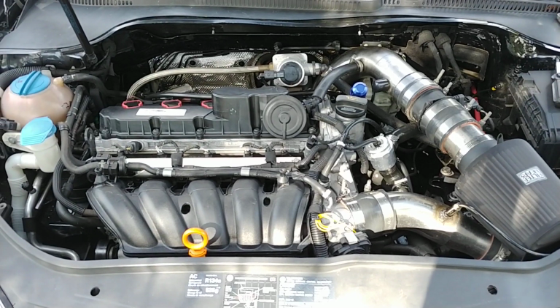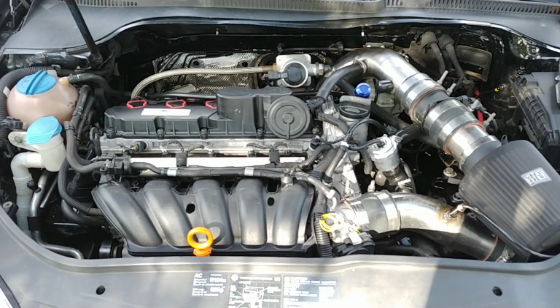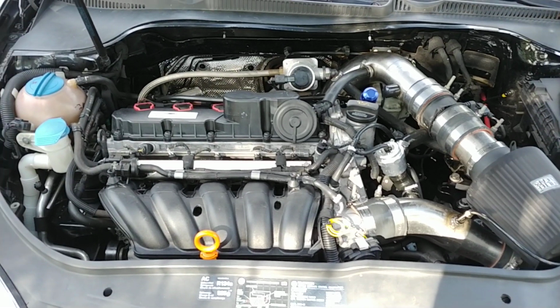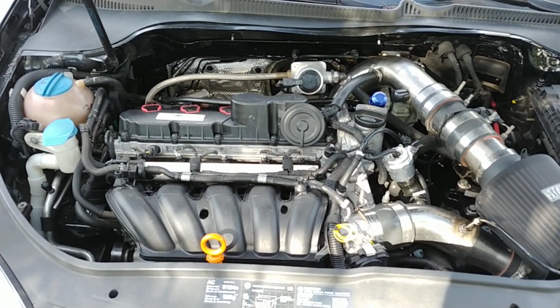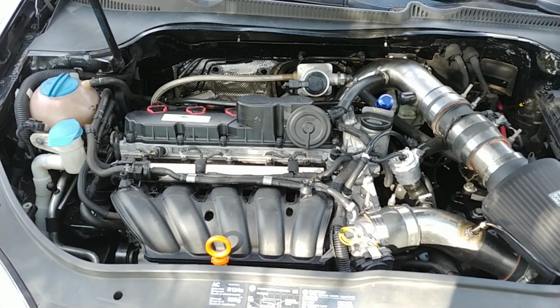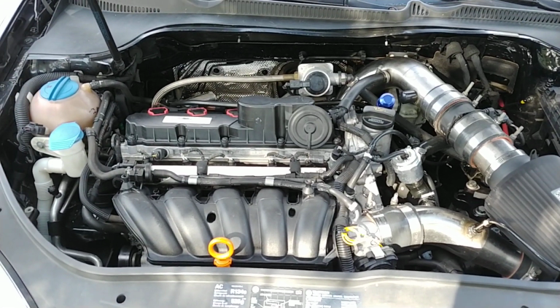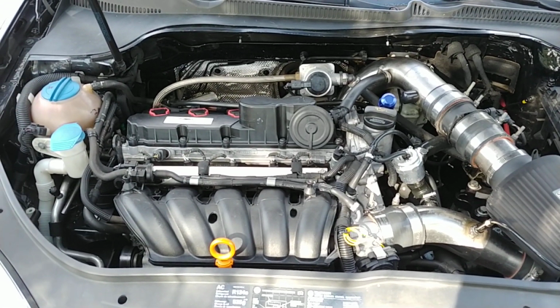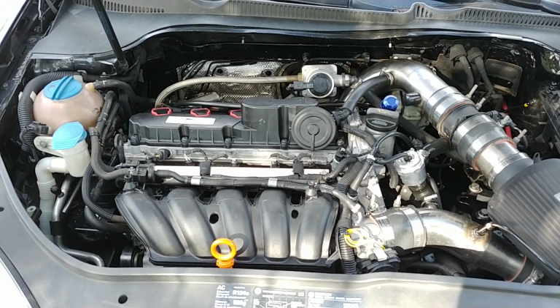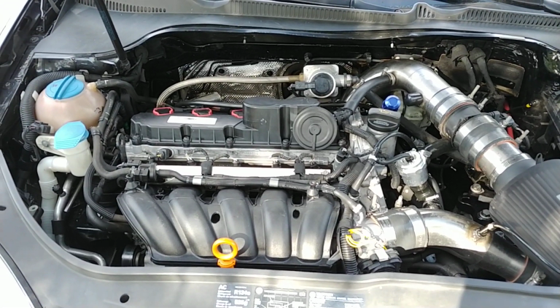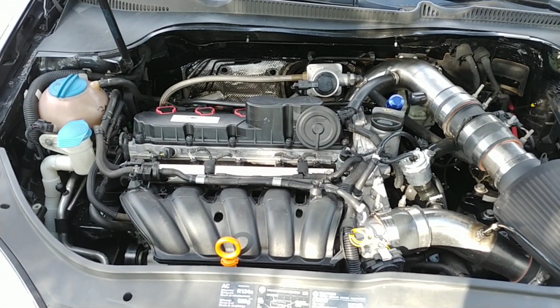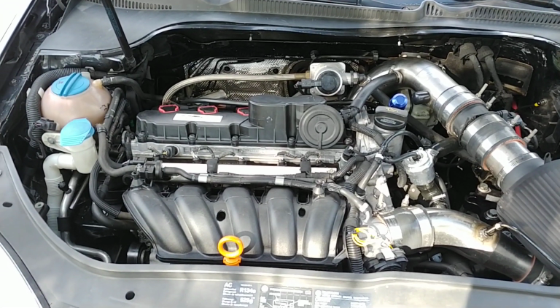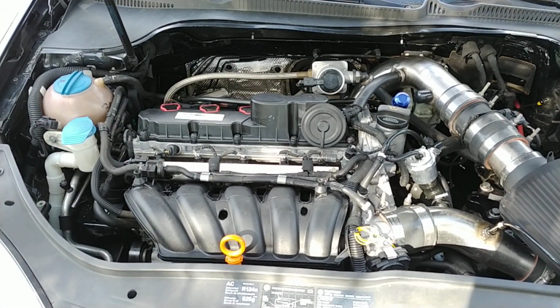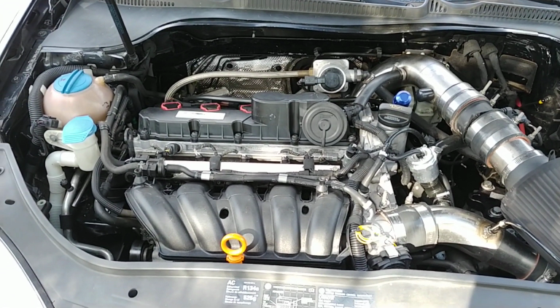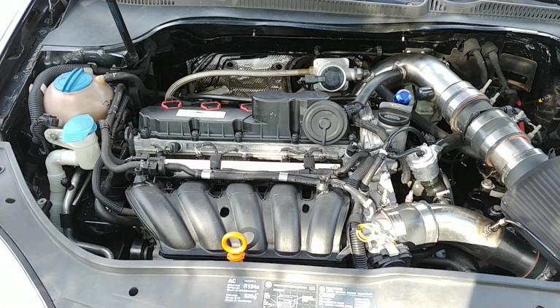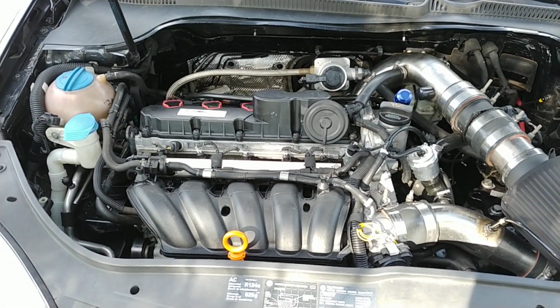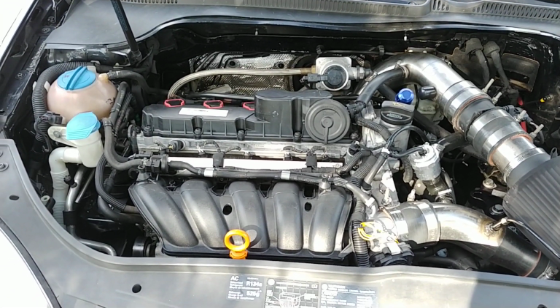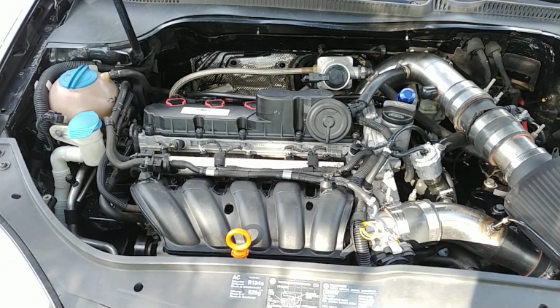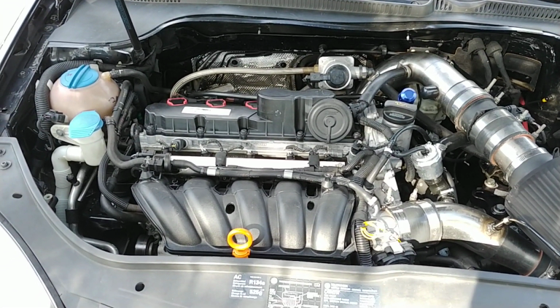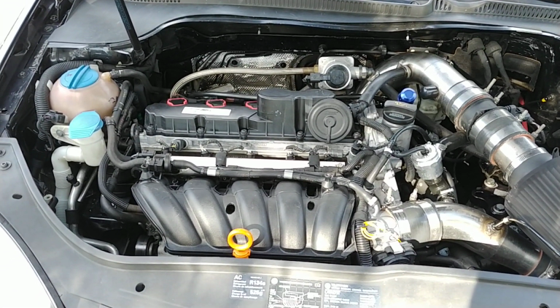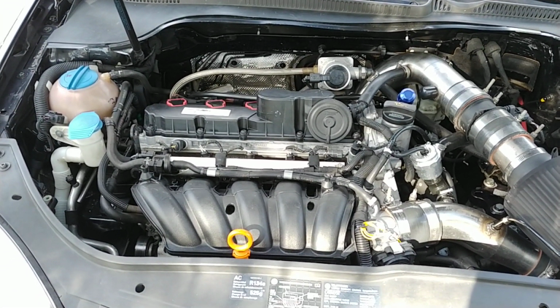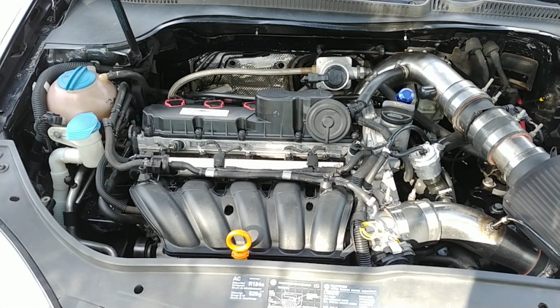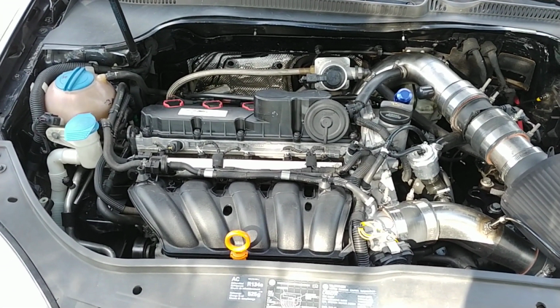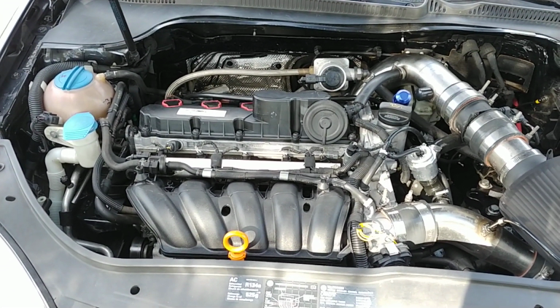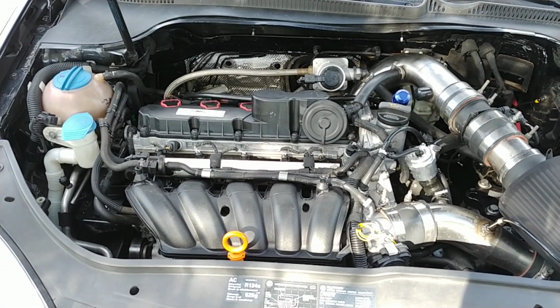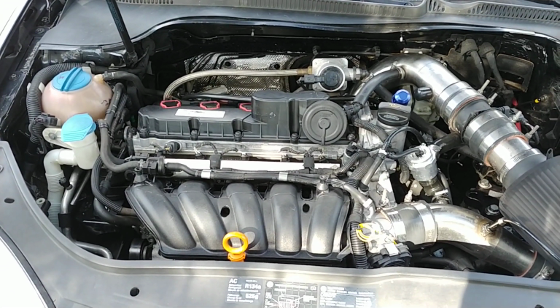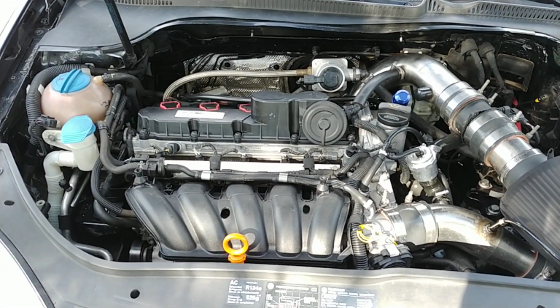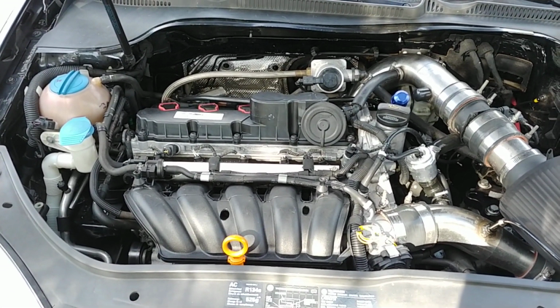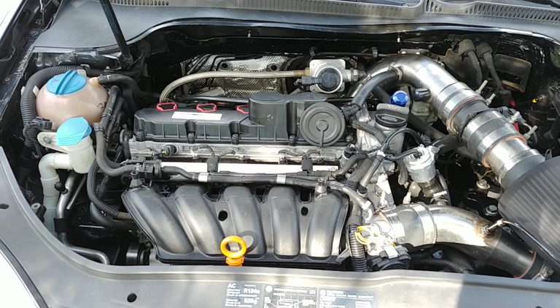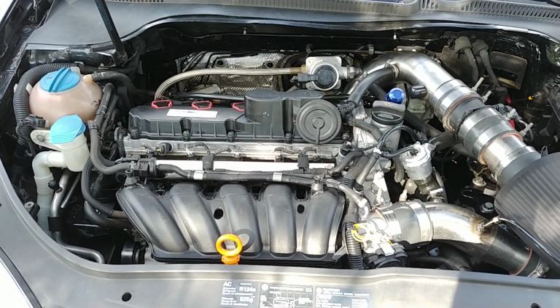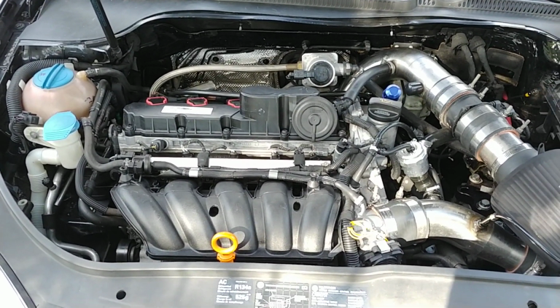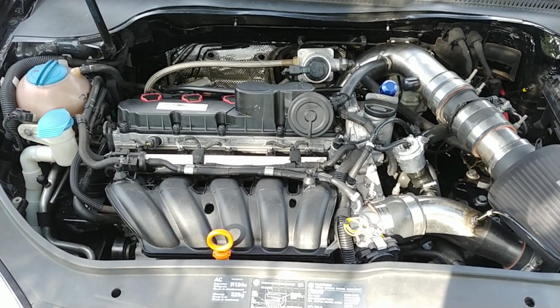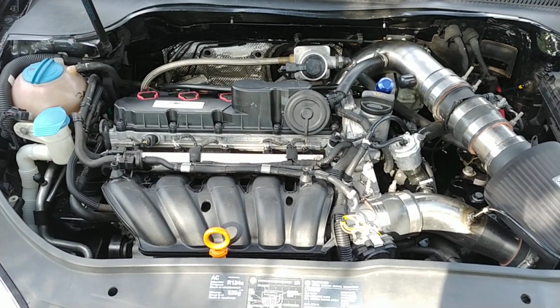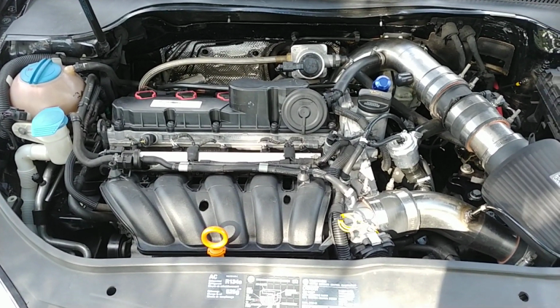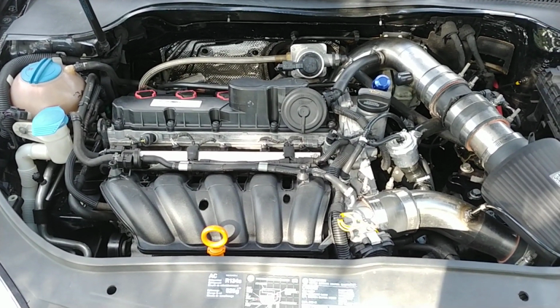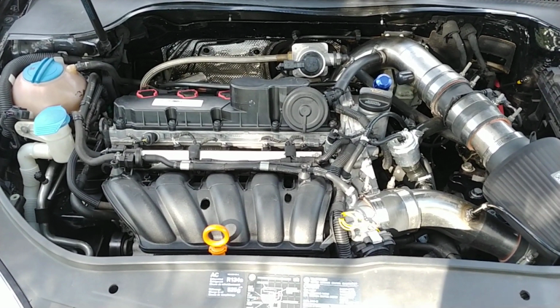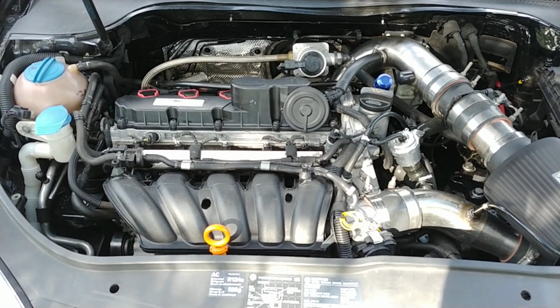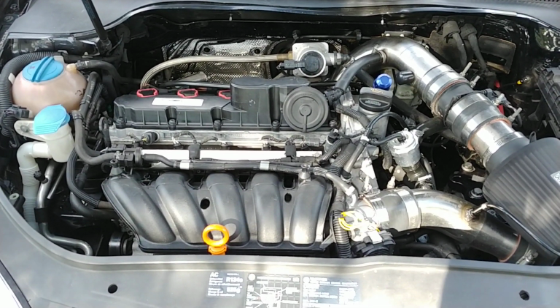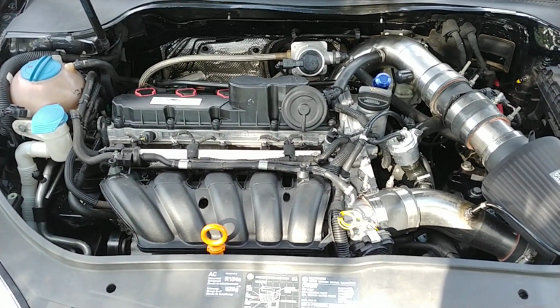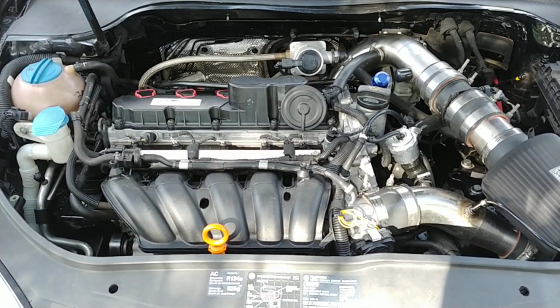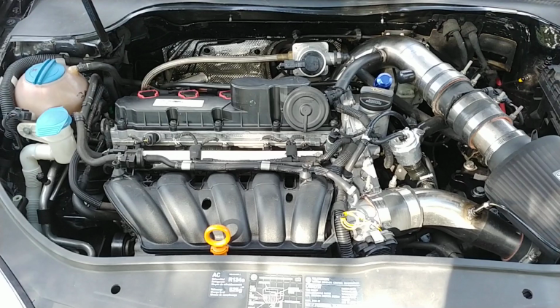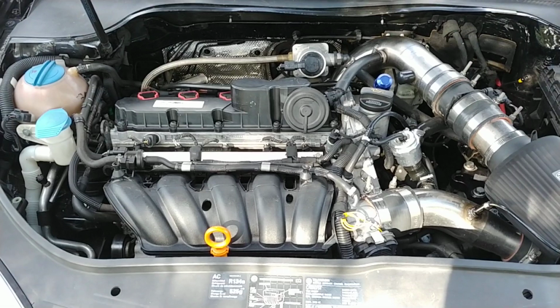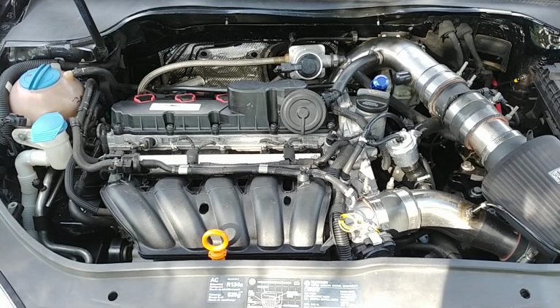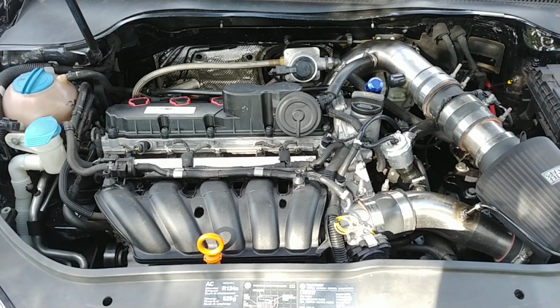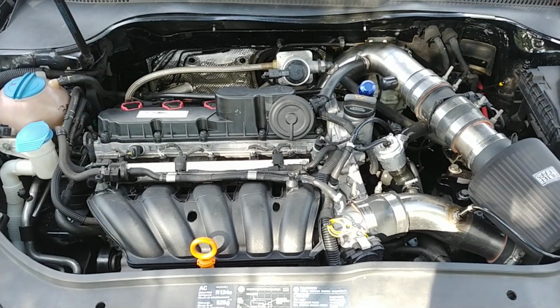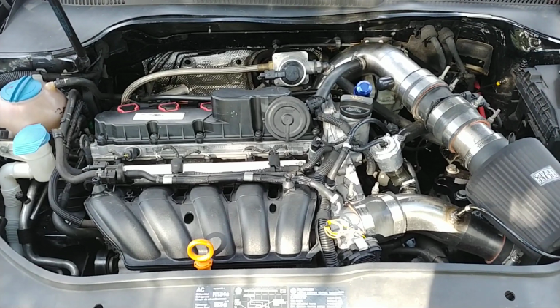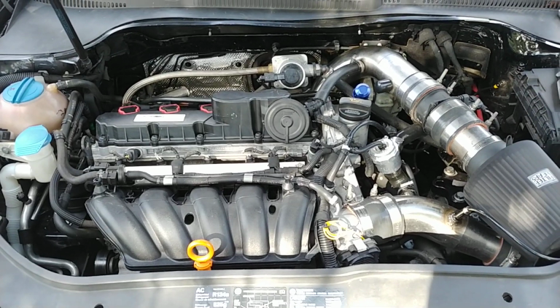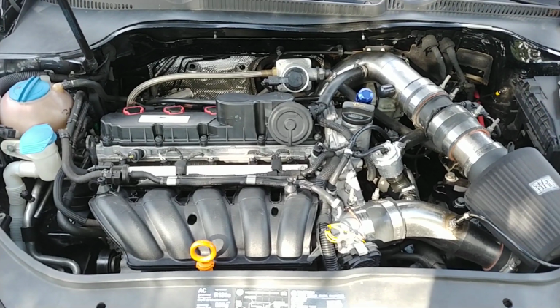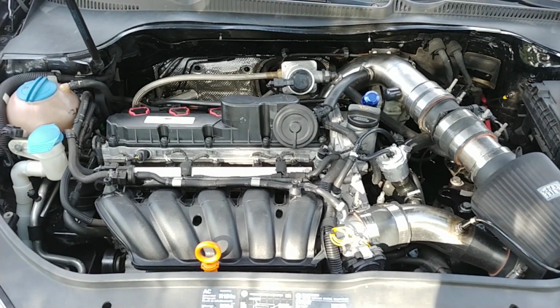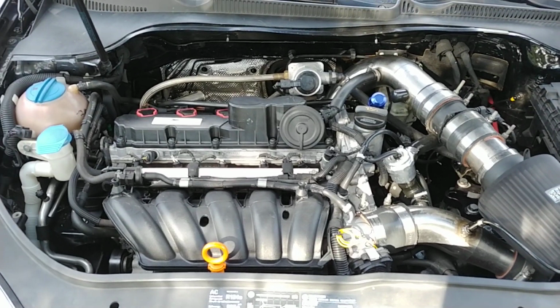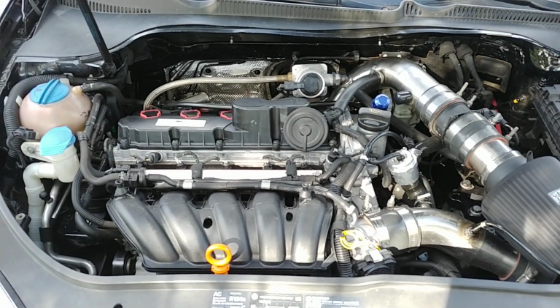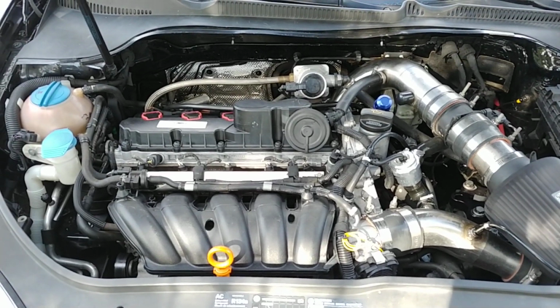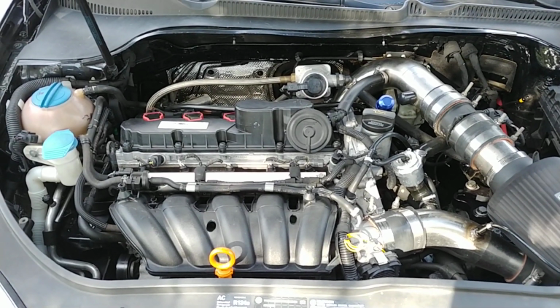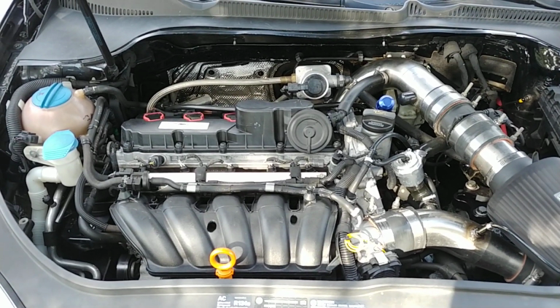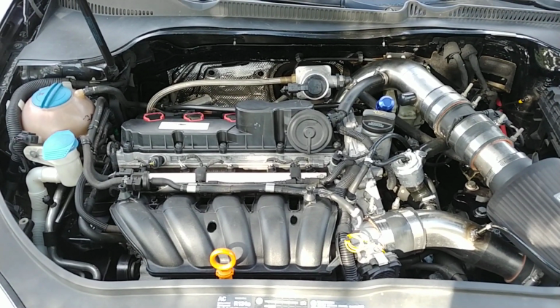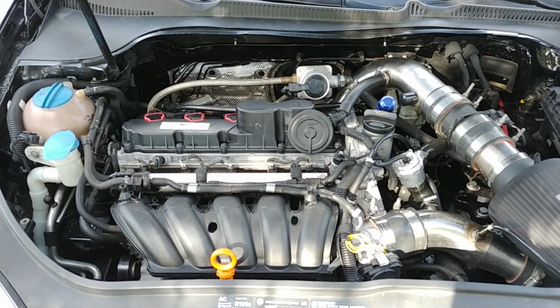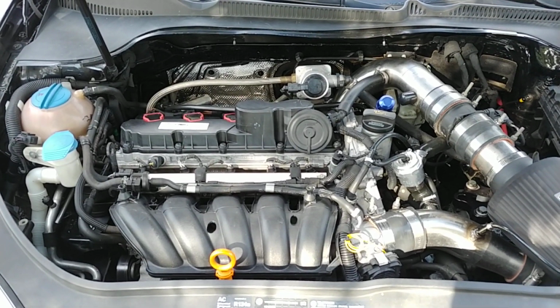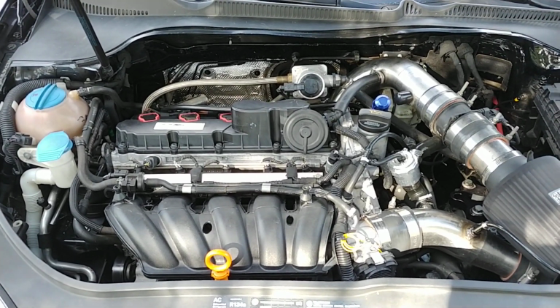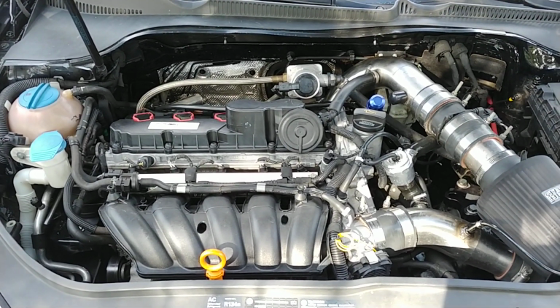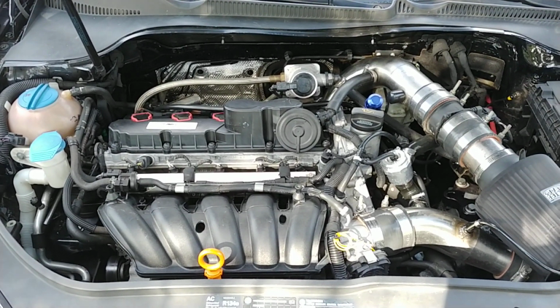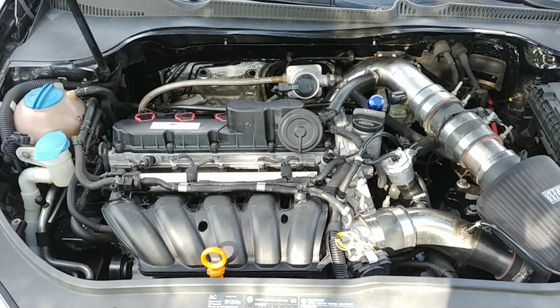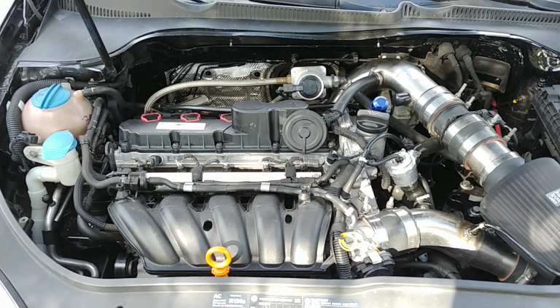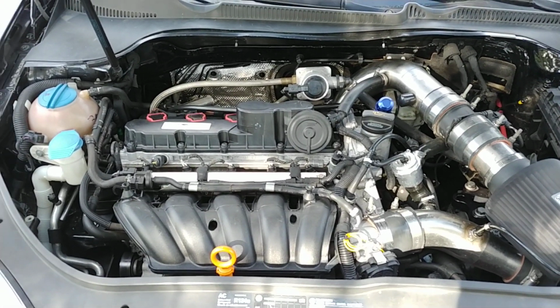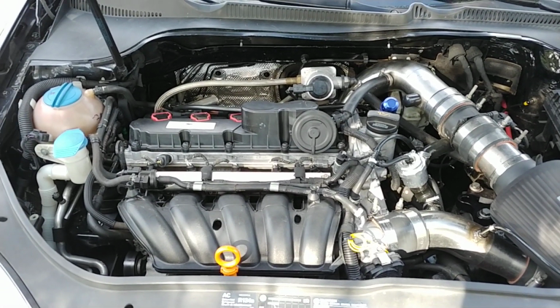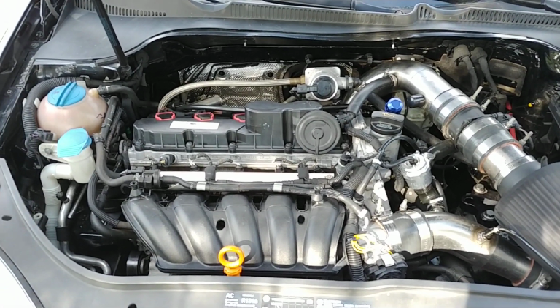This is a short video on a little detail that you should not overlook if you turbocharge a 2.5.